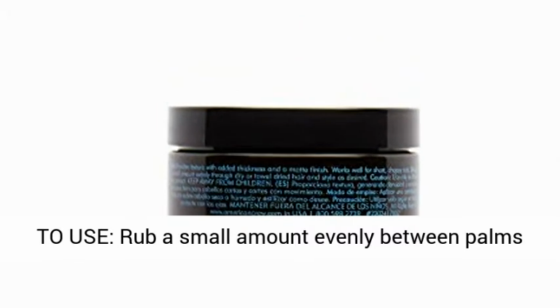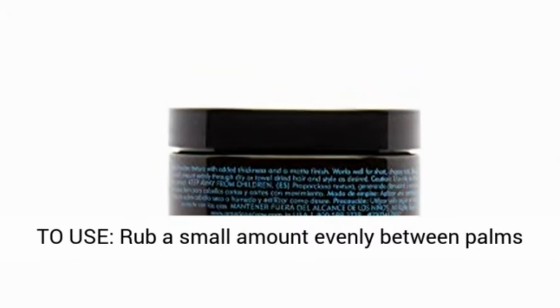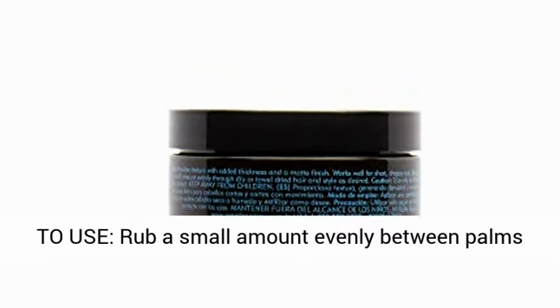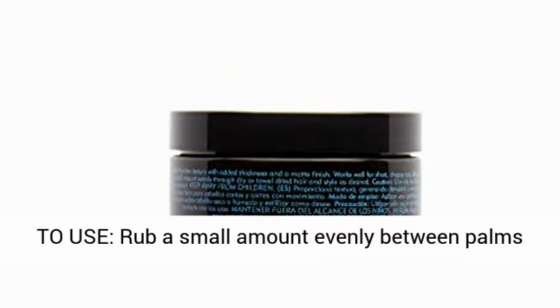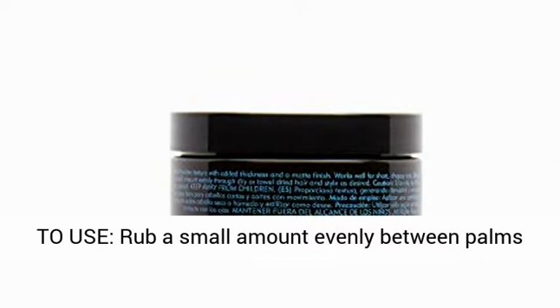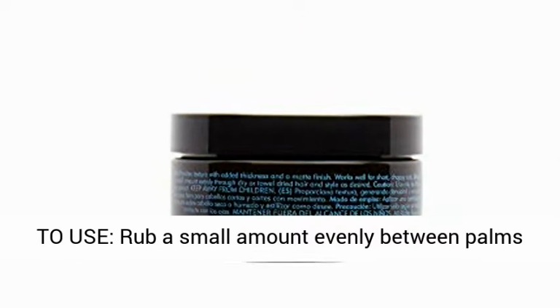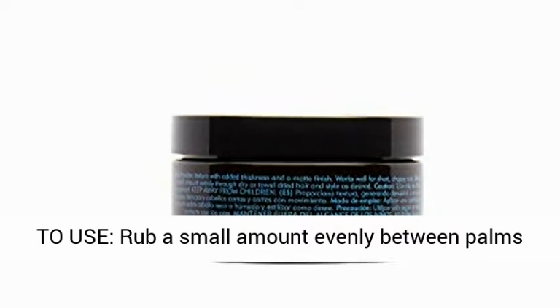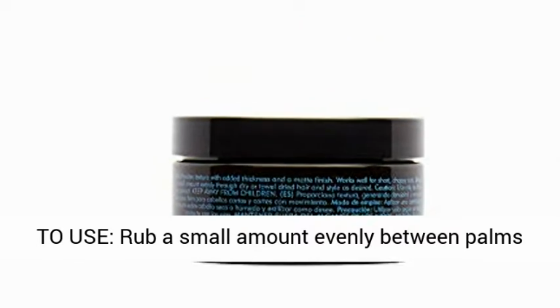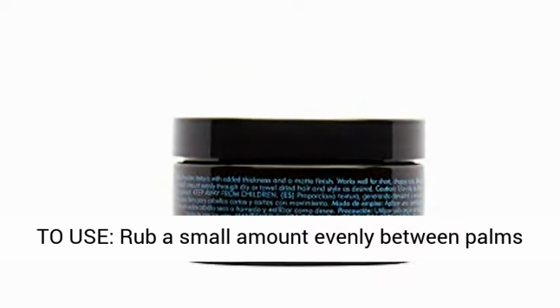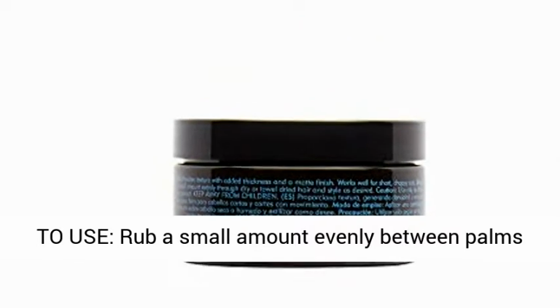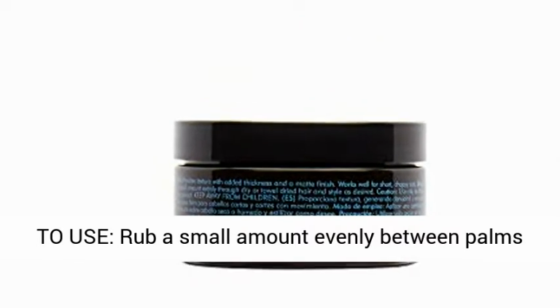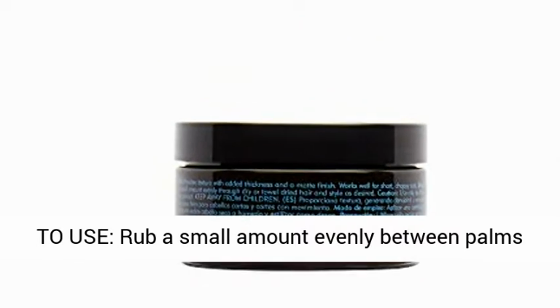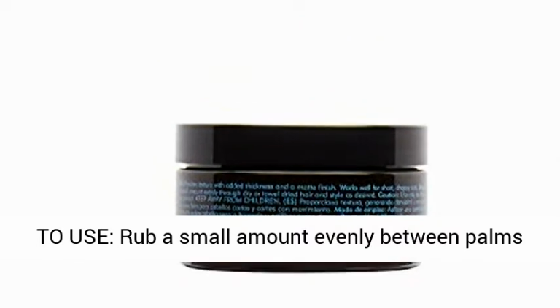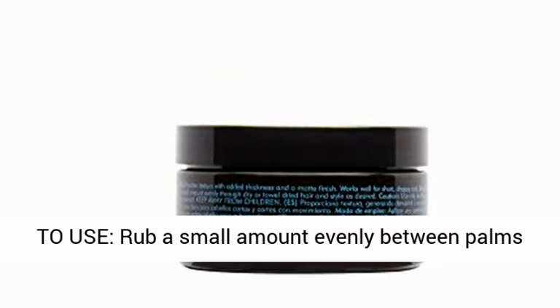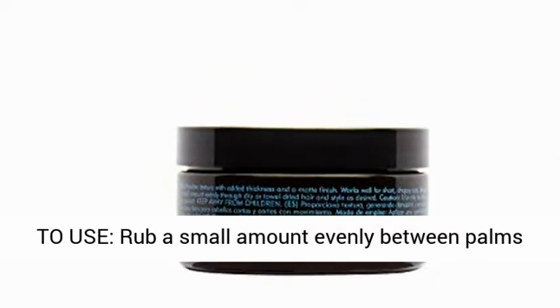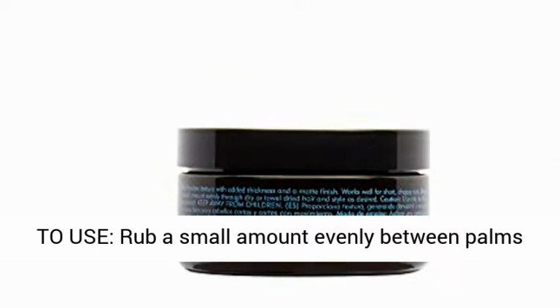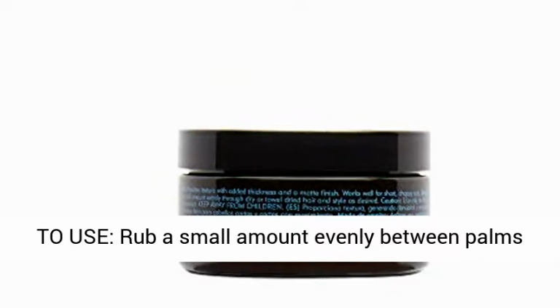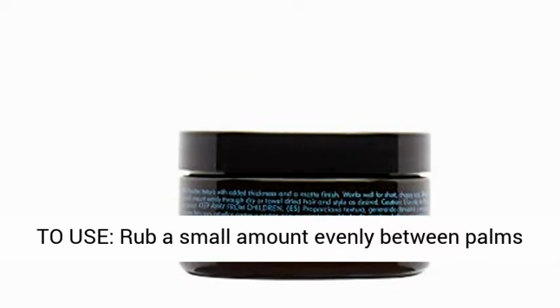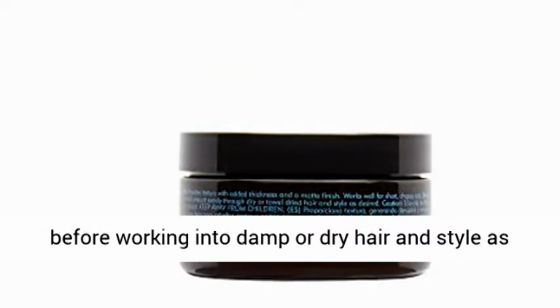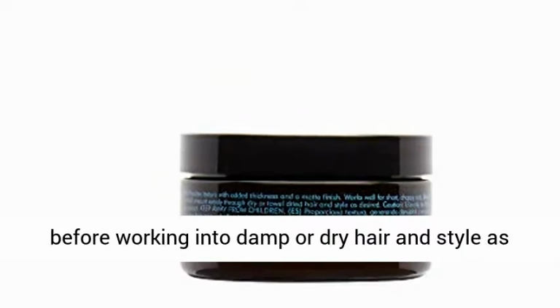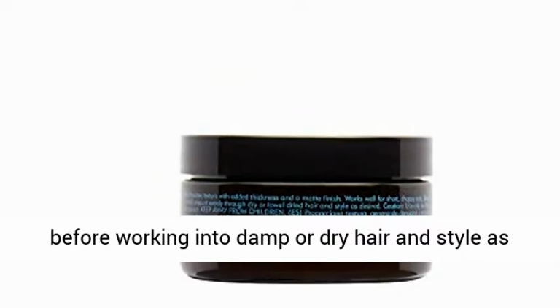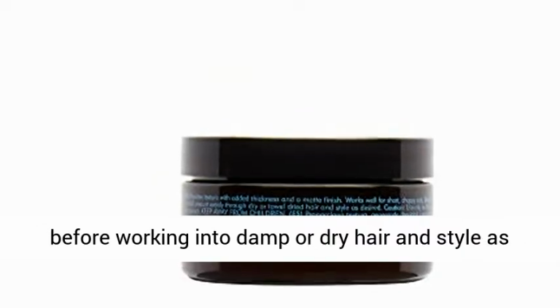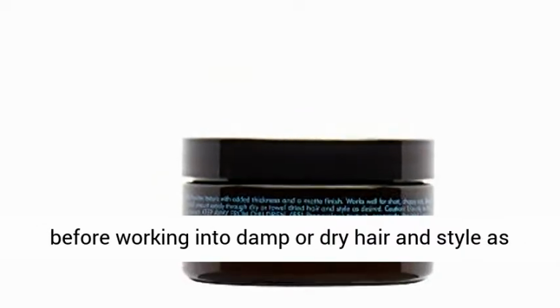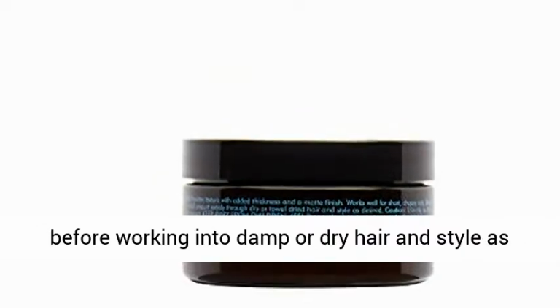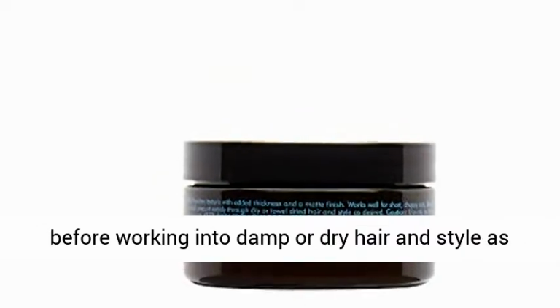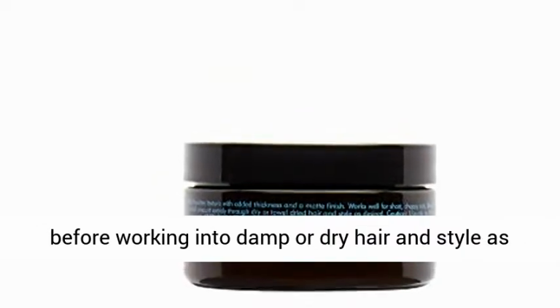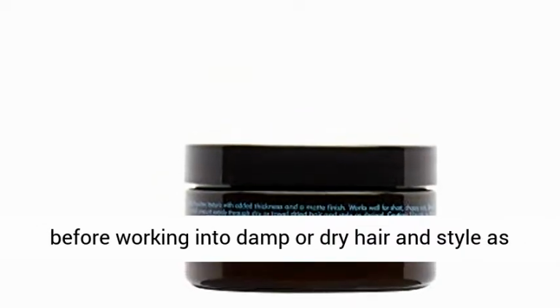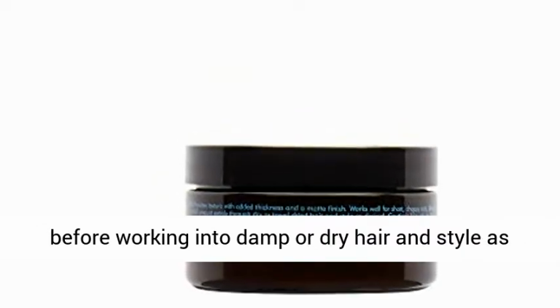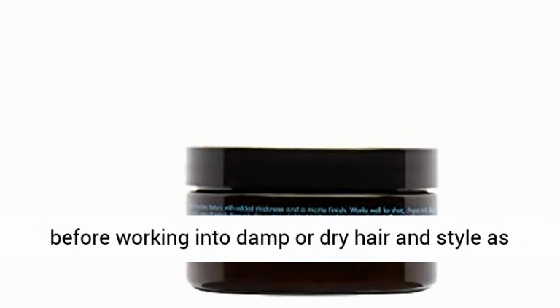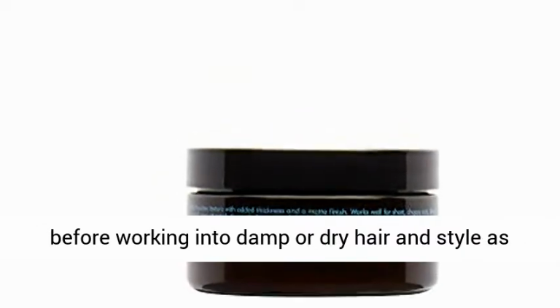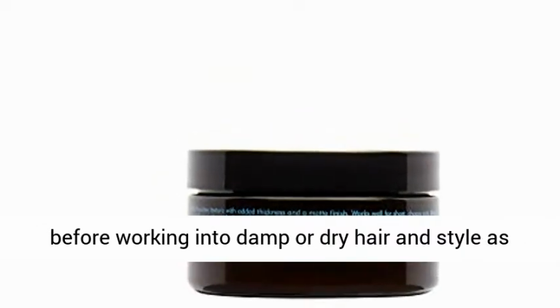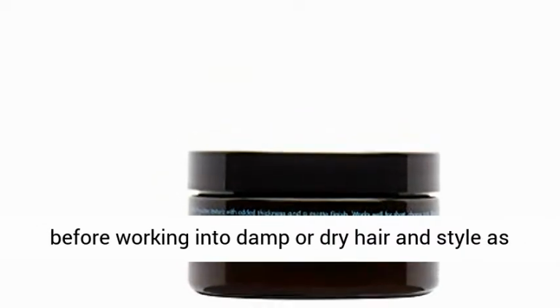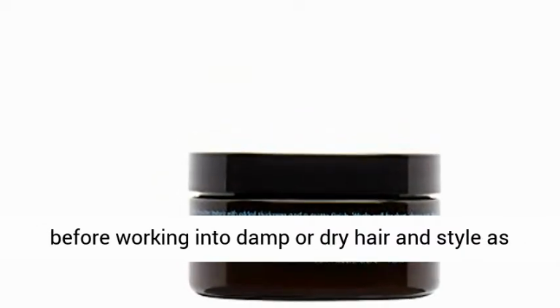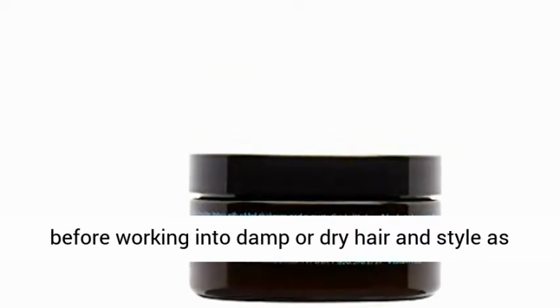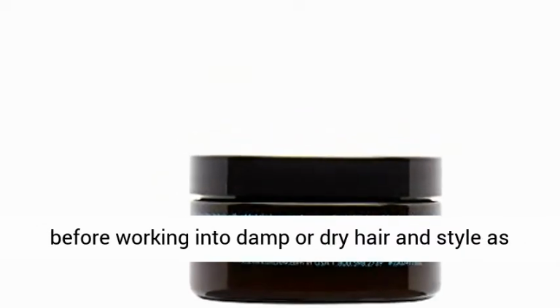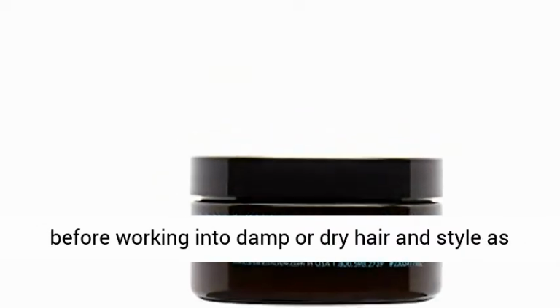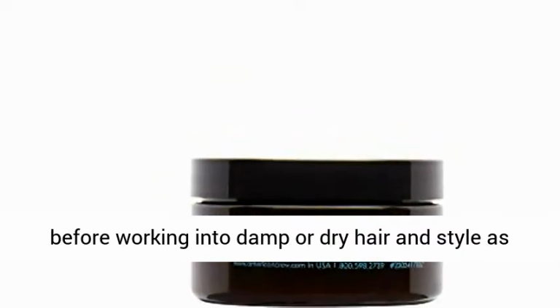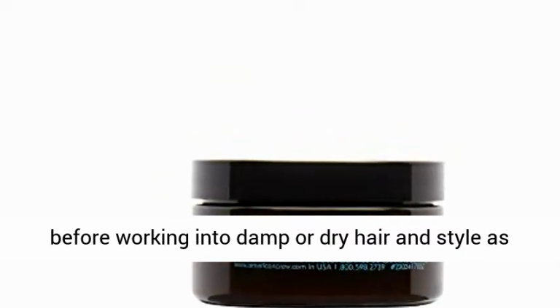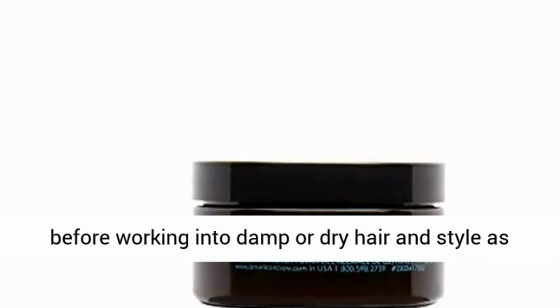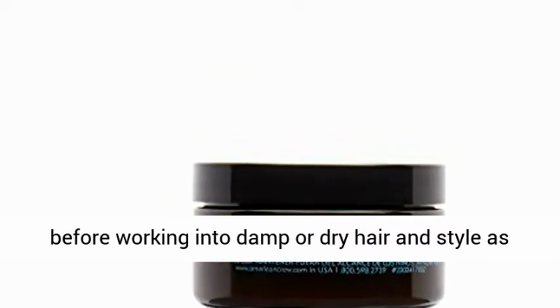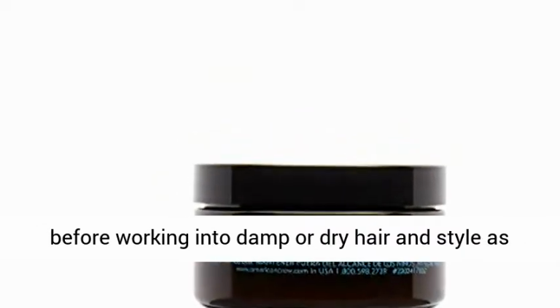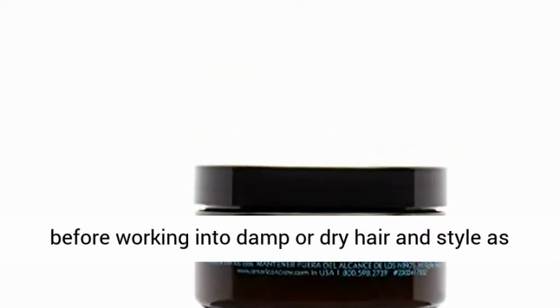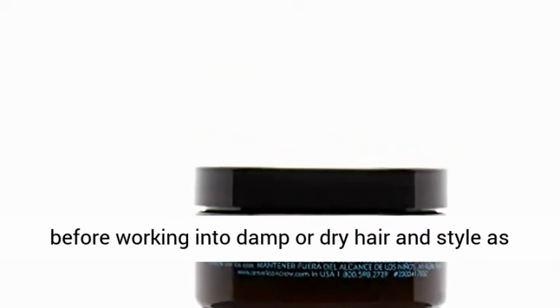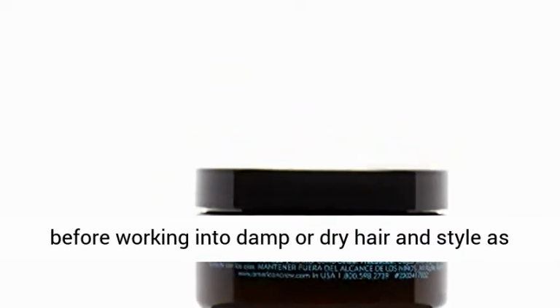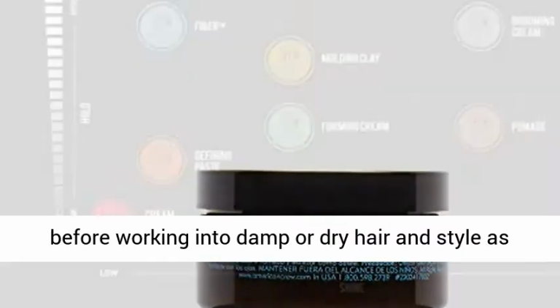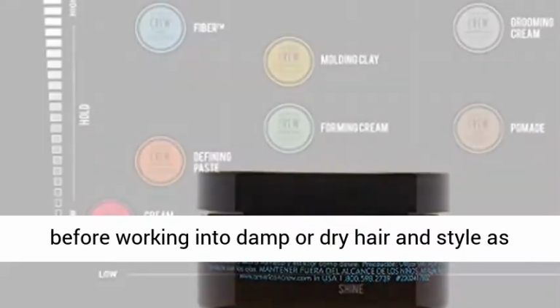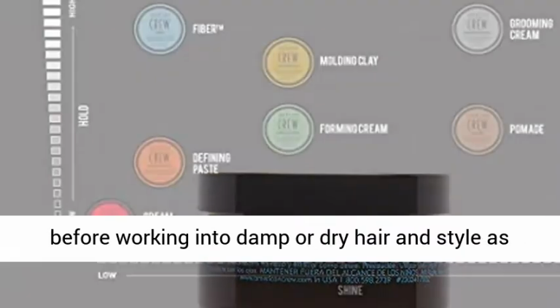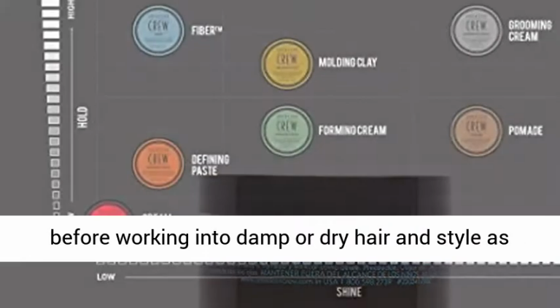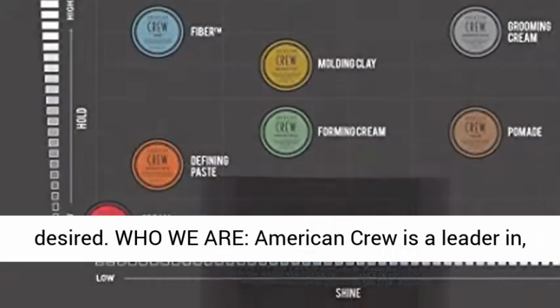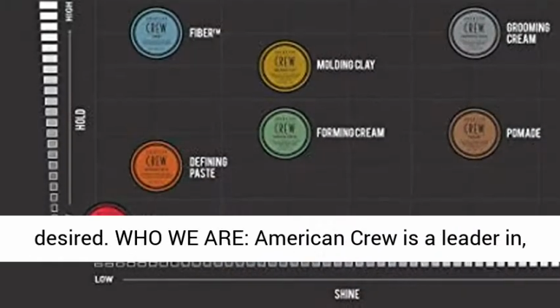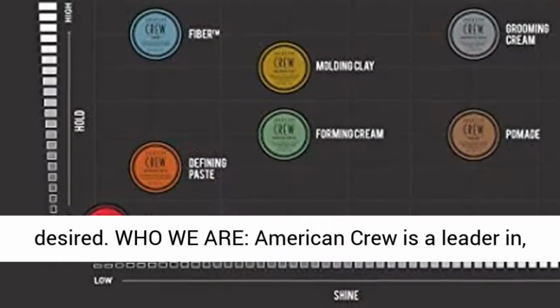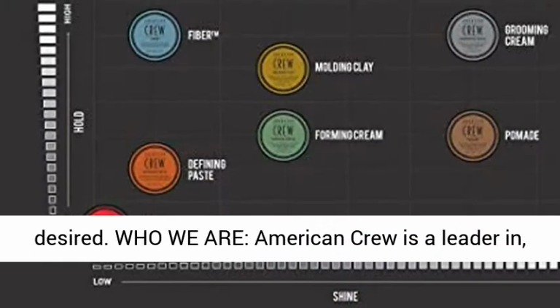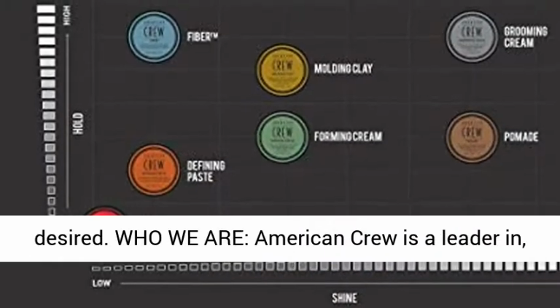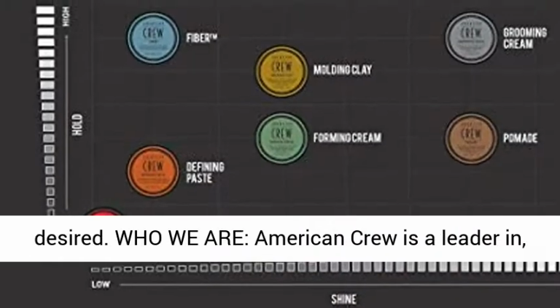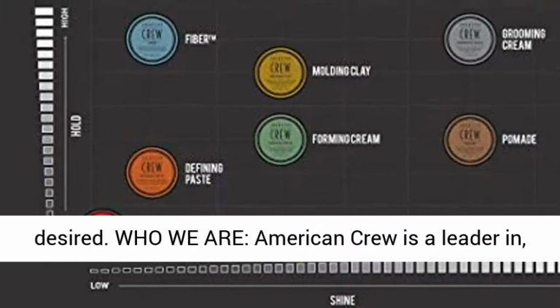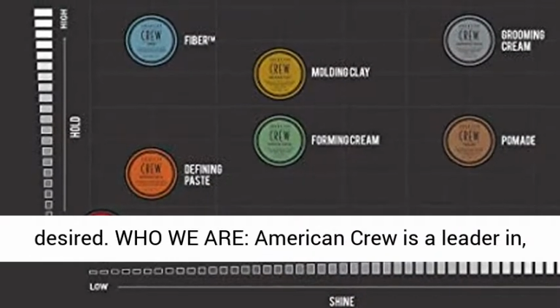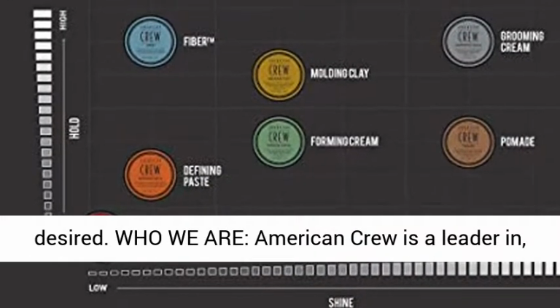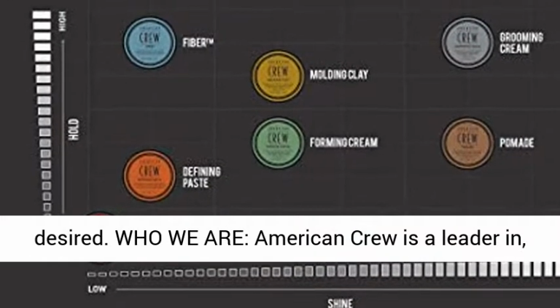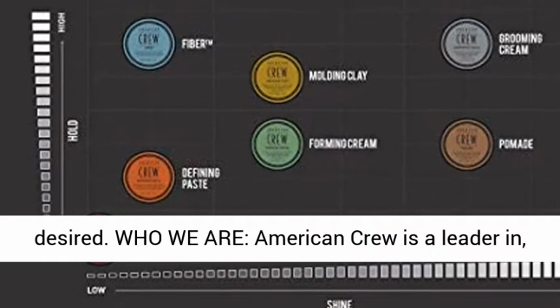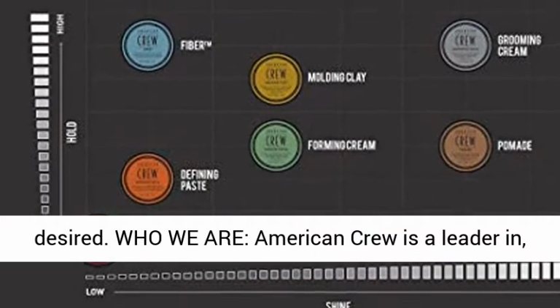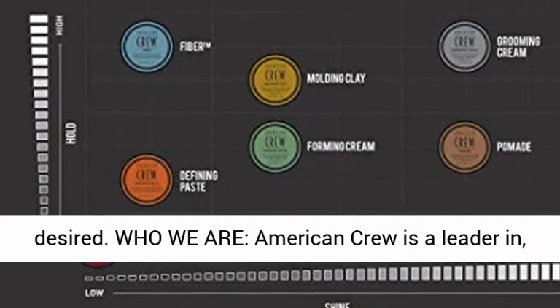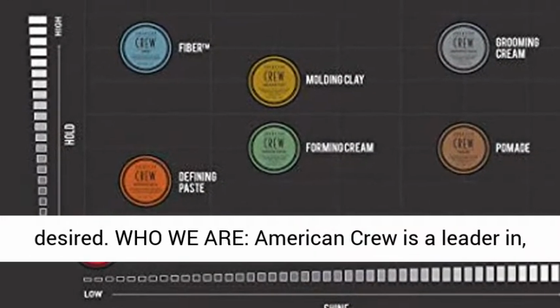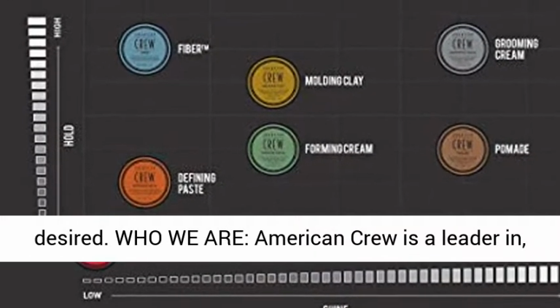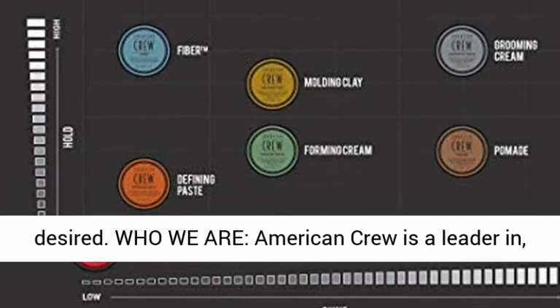How to use: rub a small amount evenly between palms before working into damp or dry hair, and style as desired.